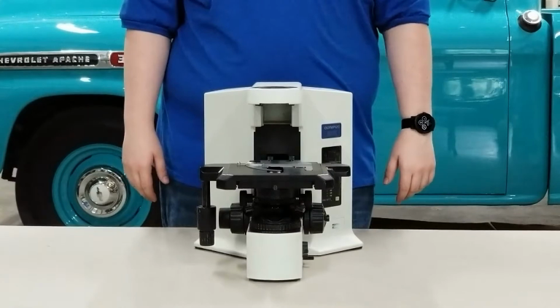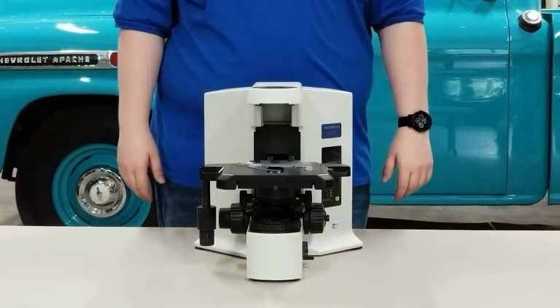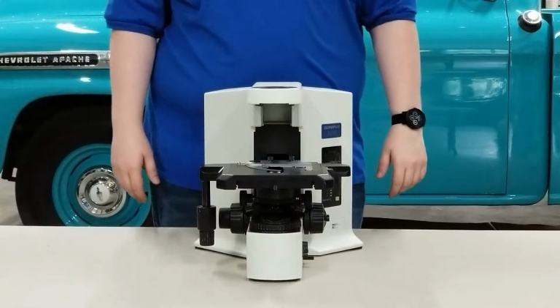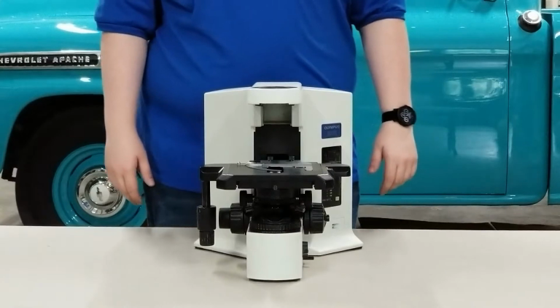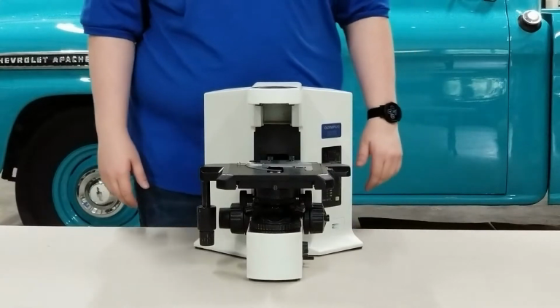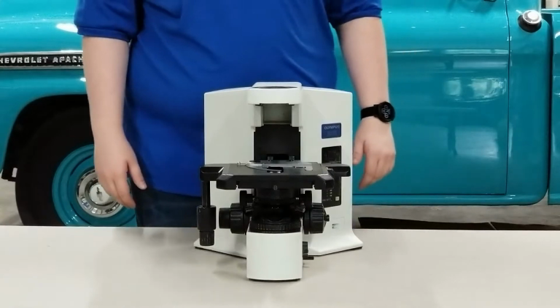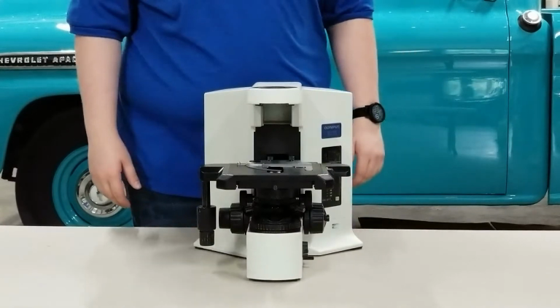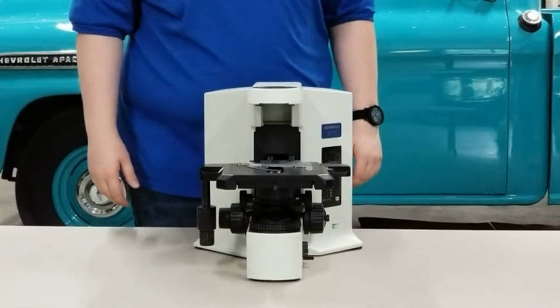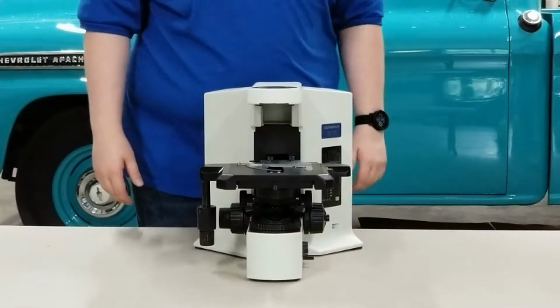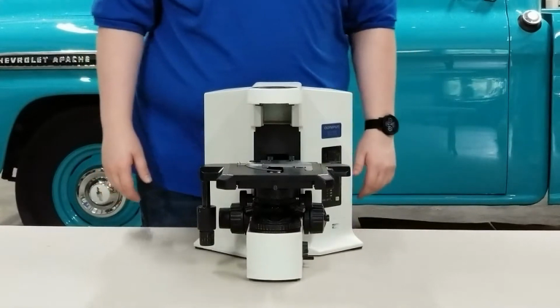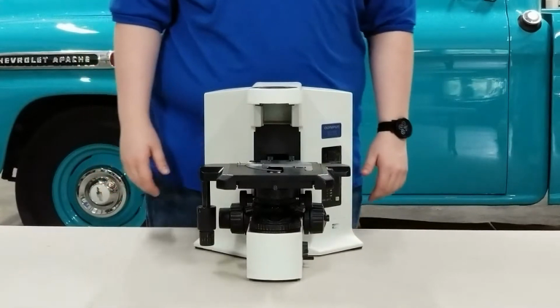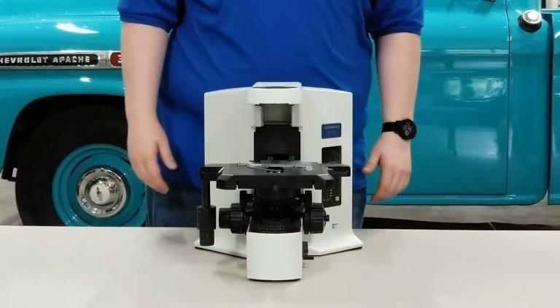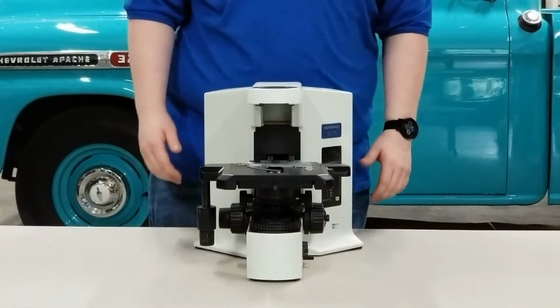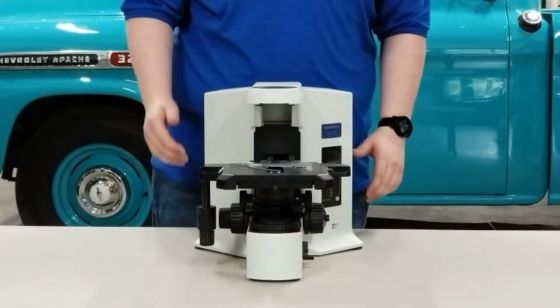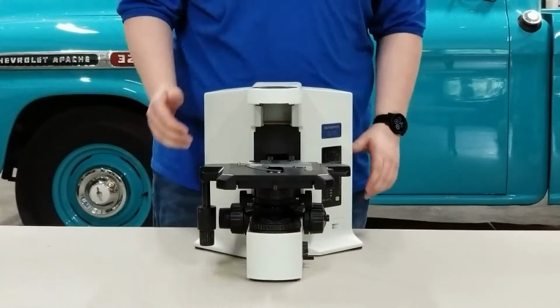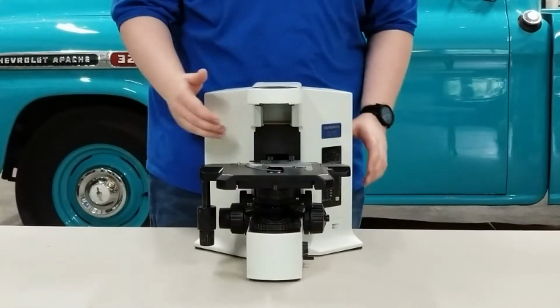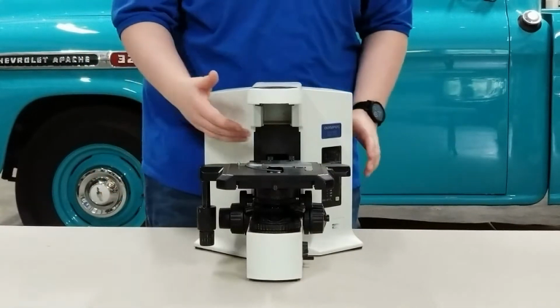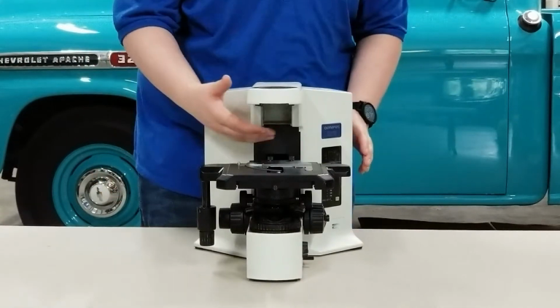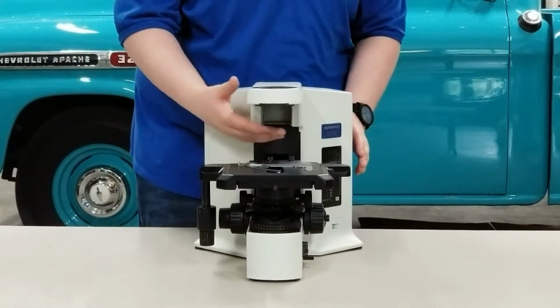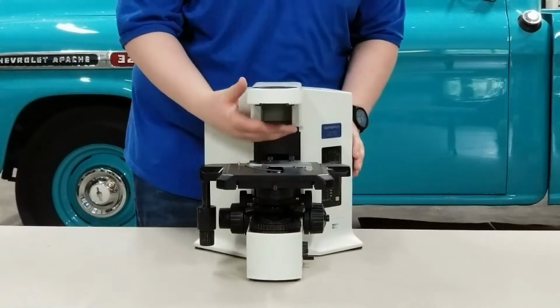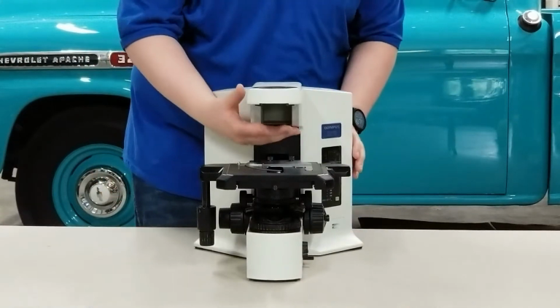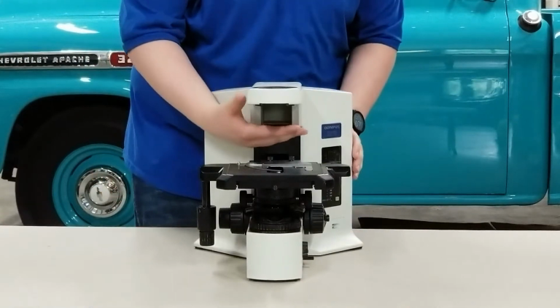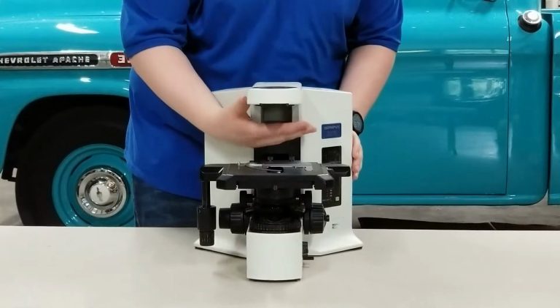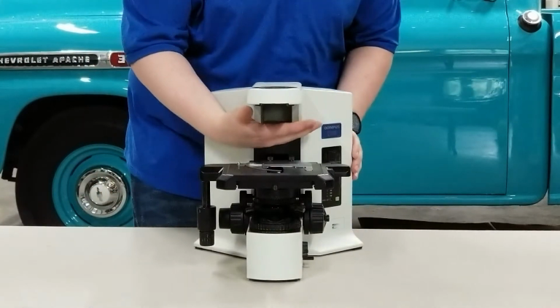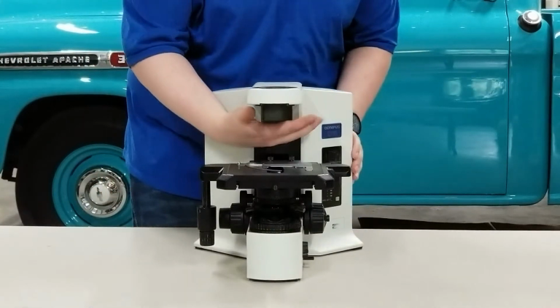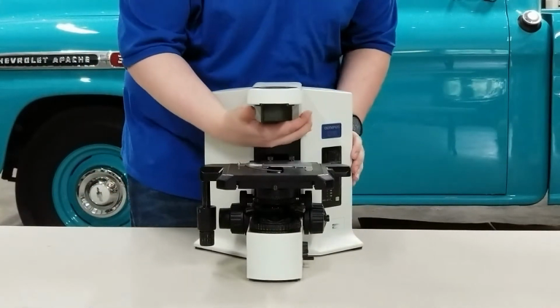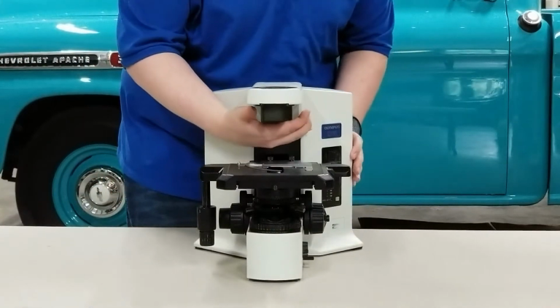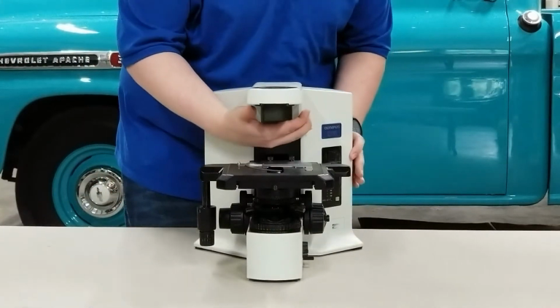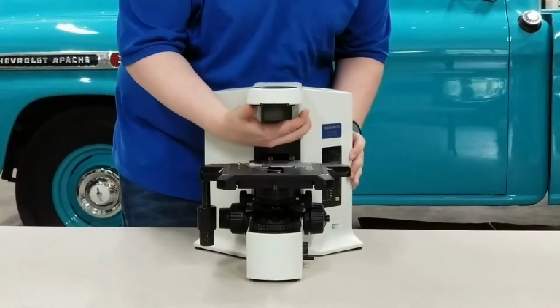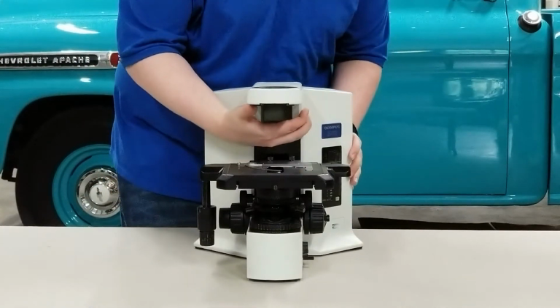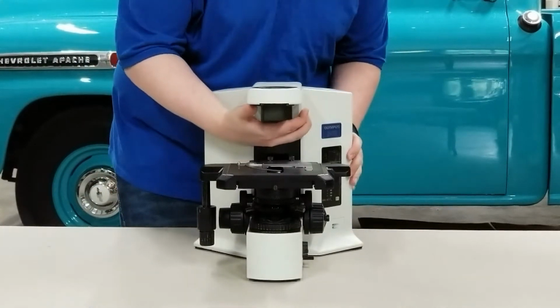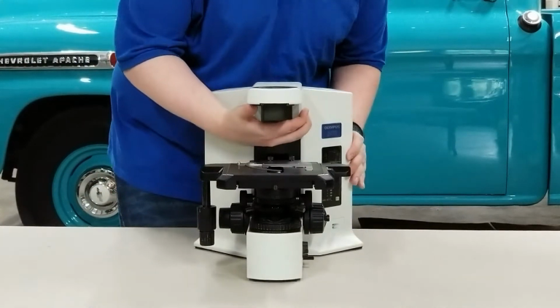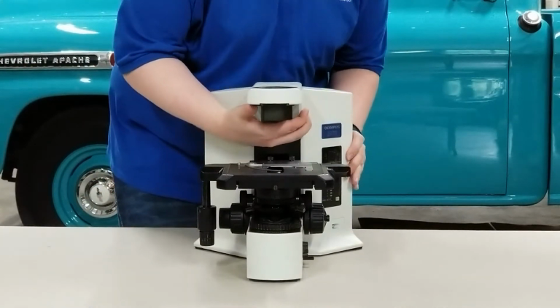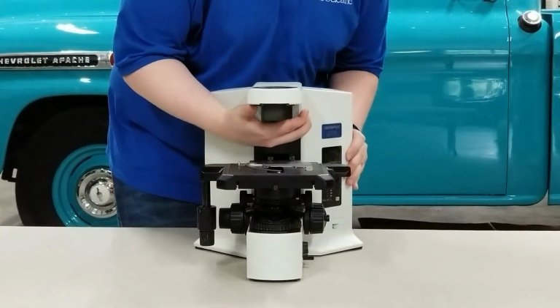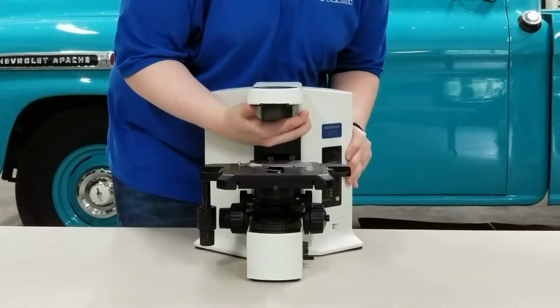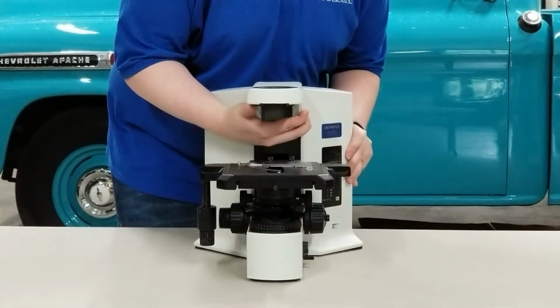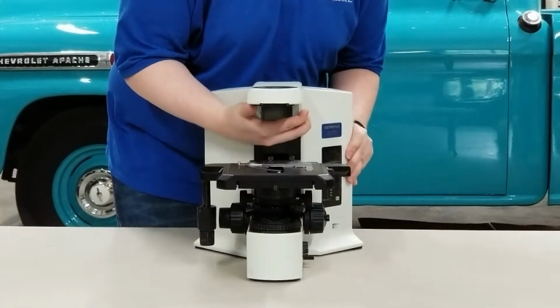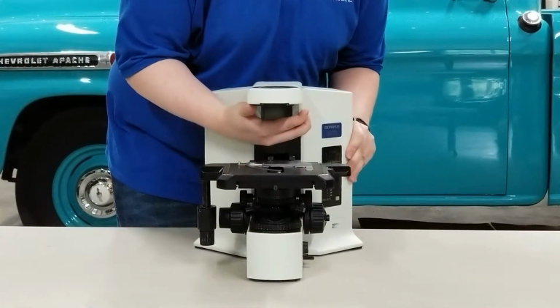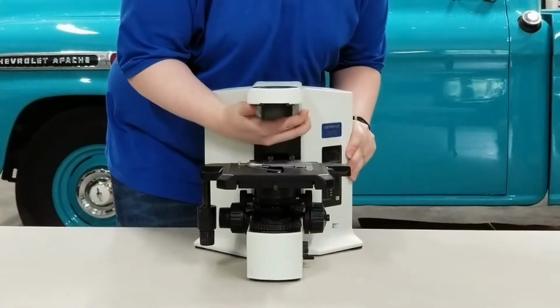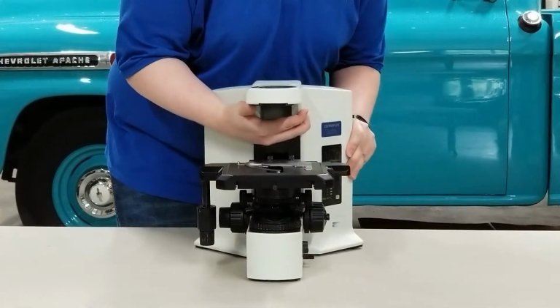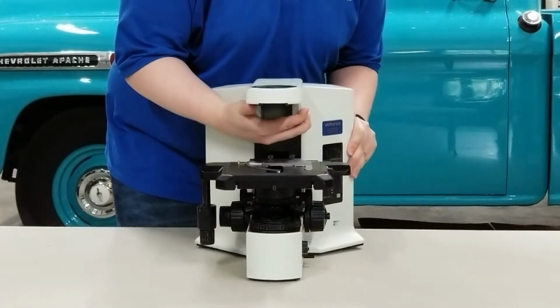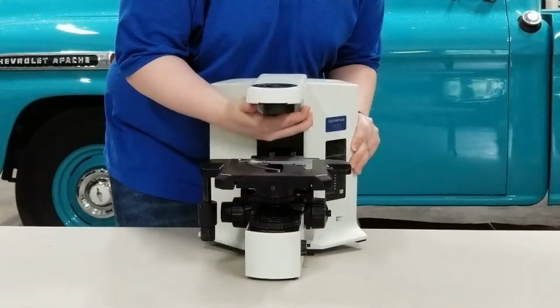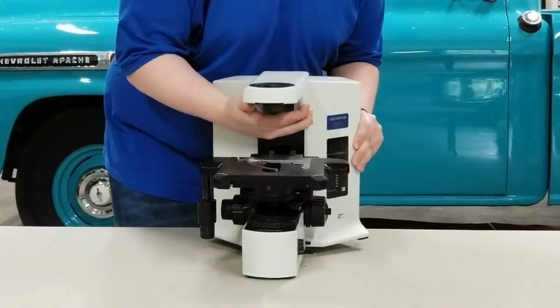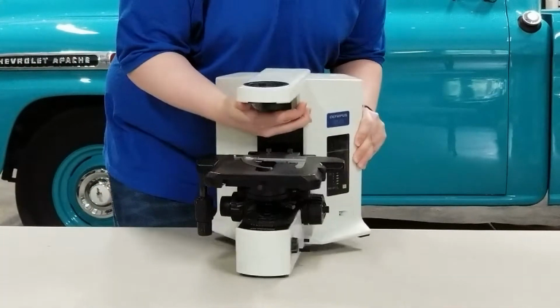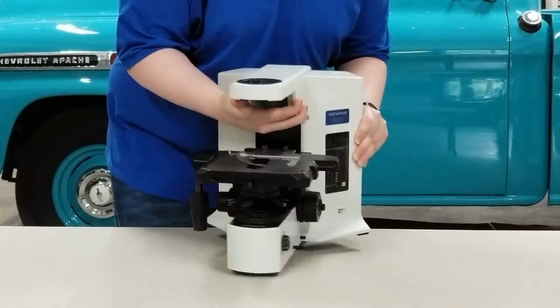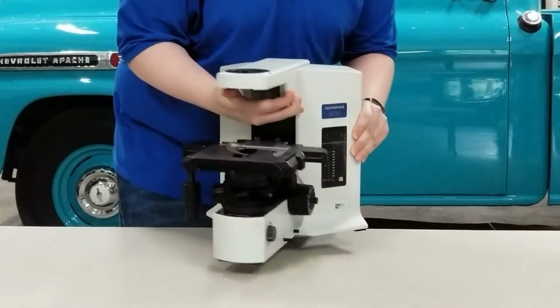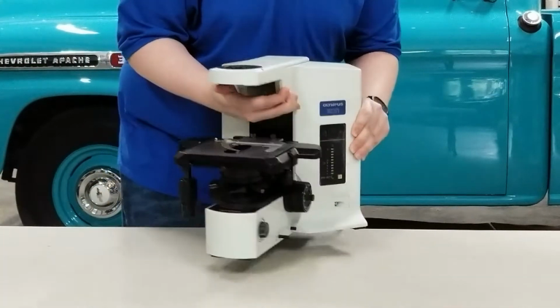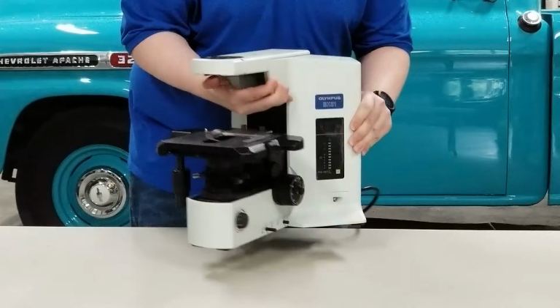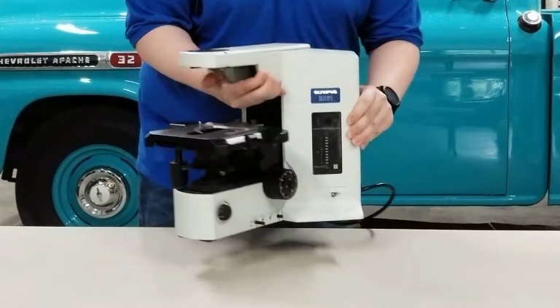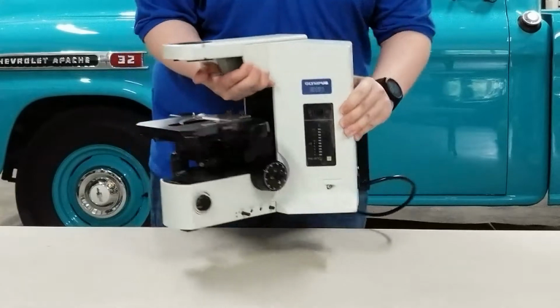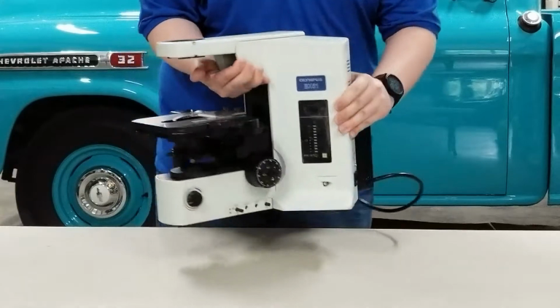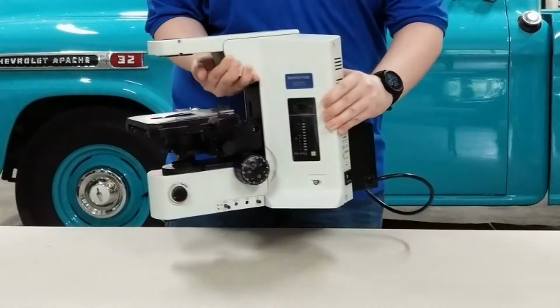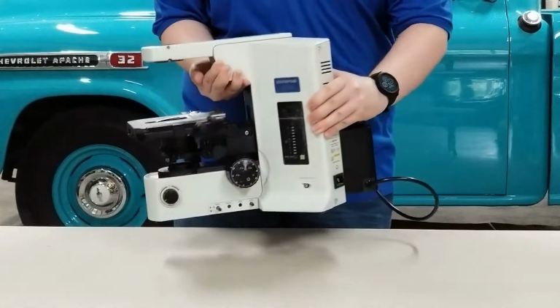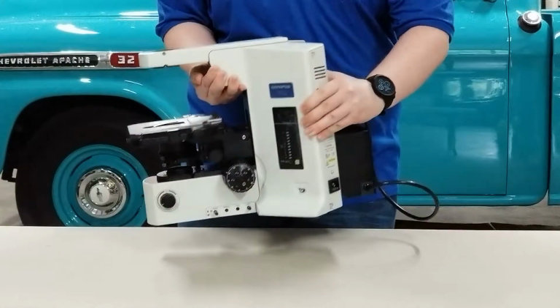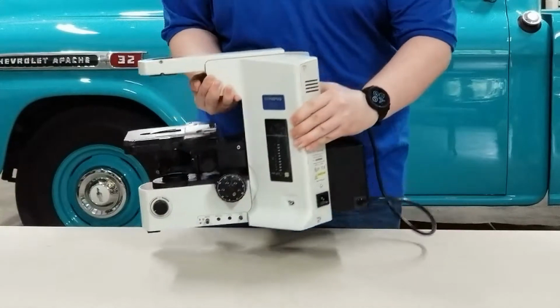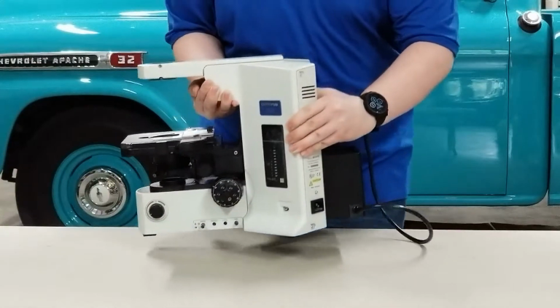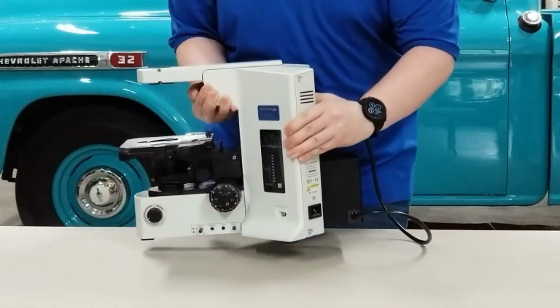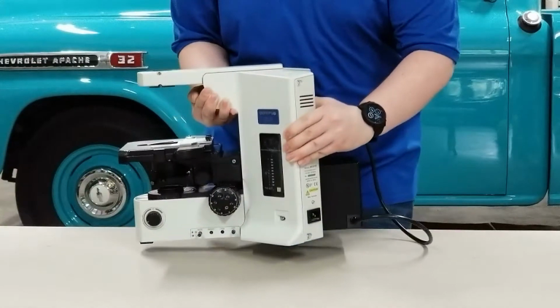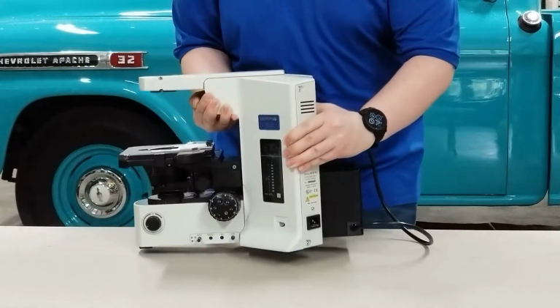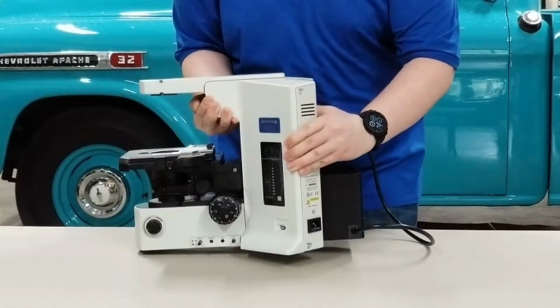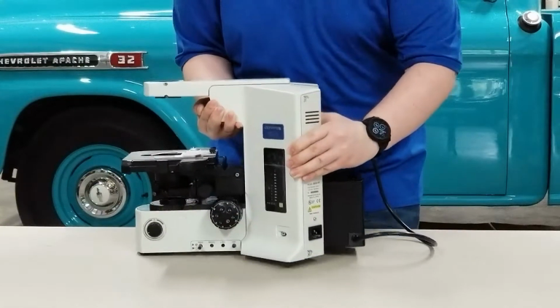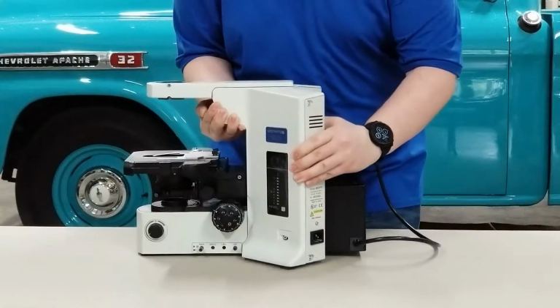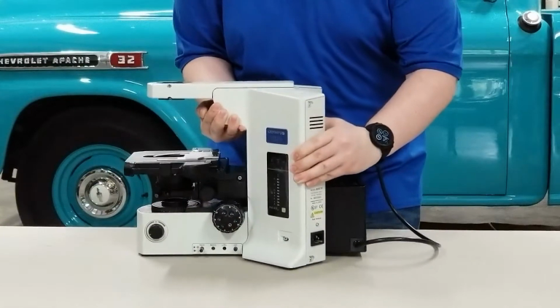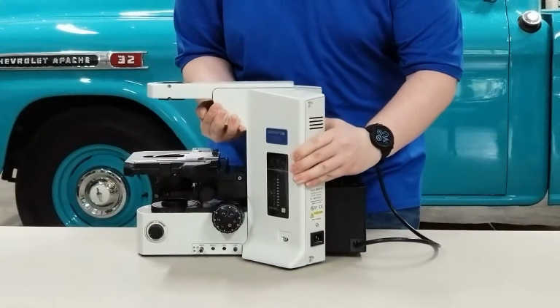To start off, you're going to go ahead and rotate your microscope, being careful not to tilt it backwards, as you don't want to damage the flange on the lamp house.